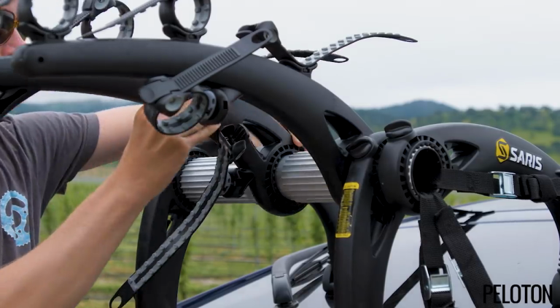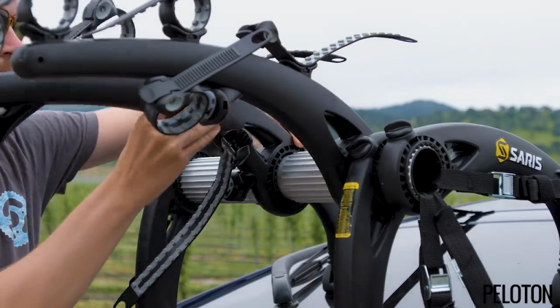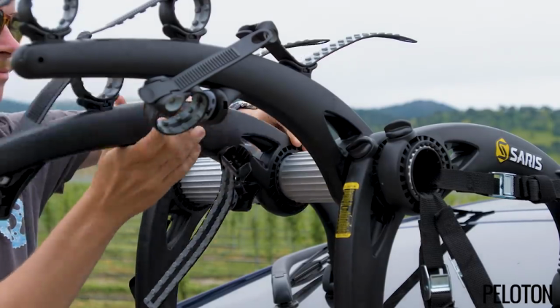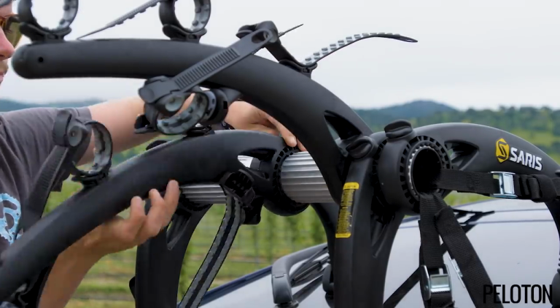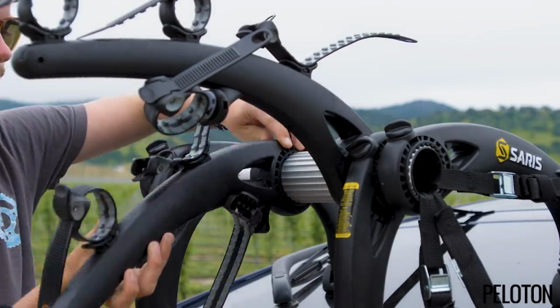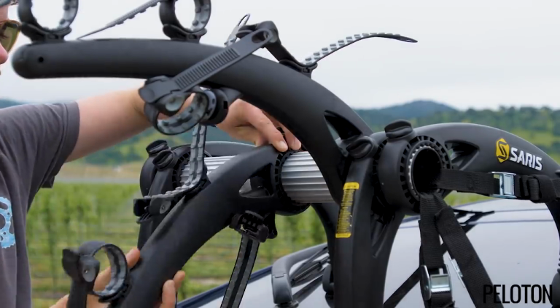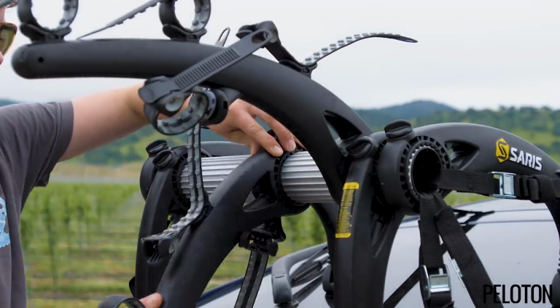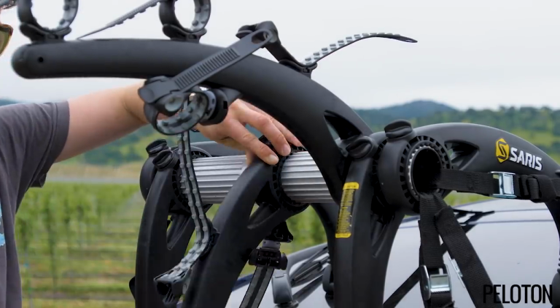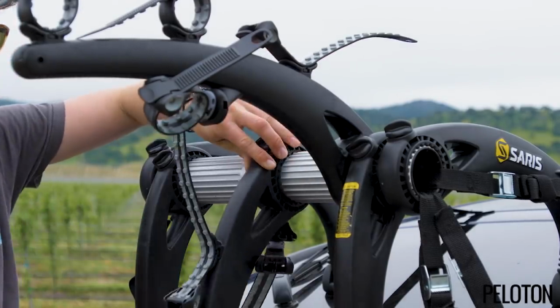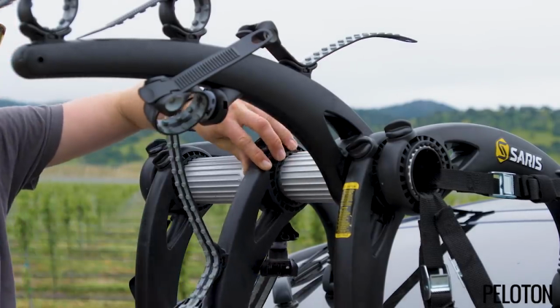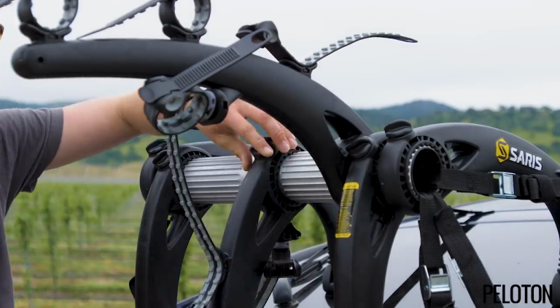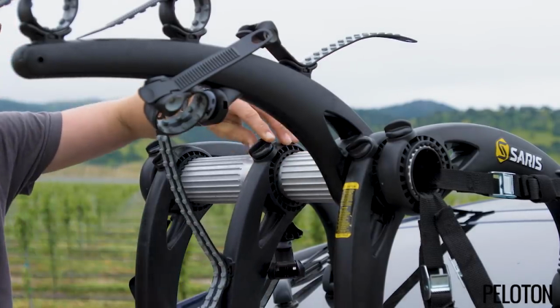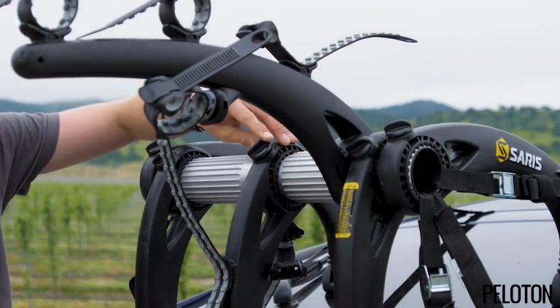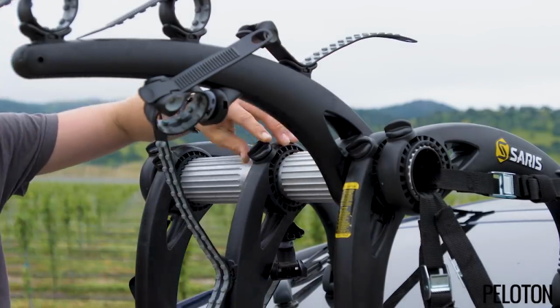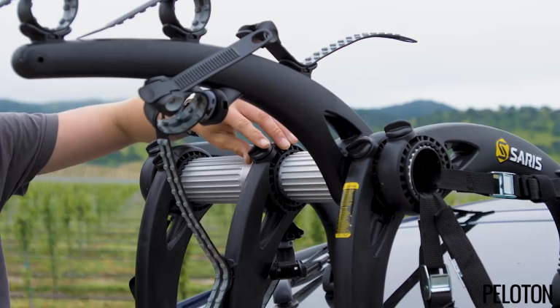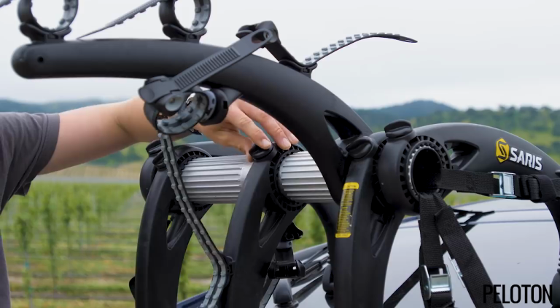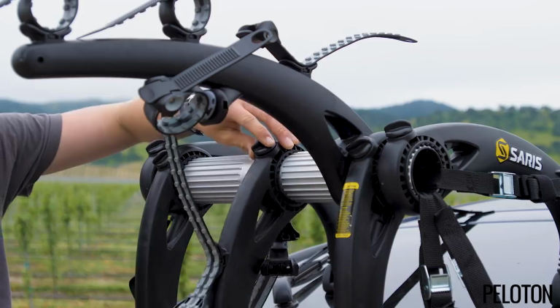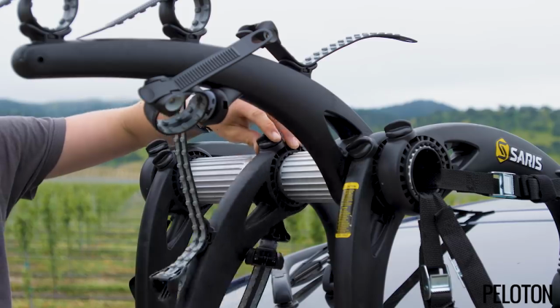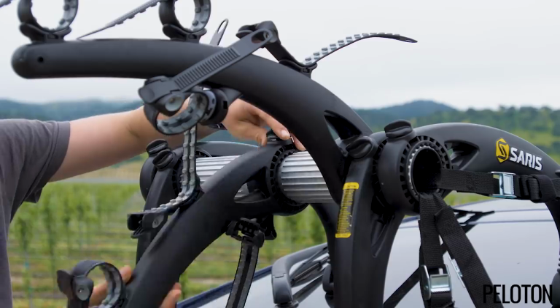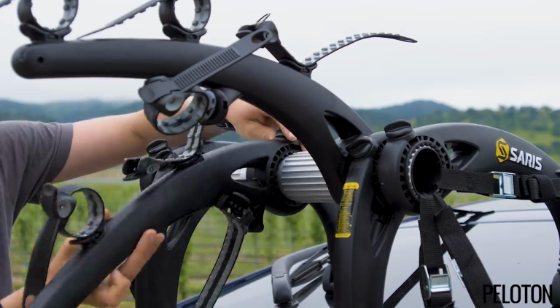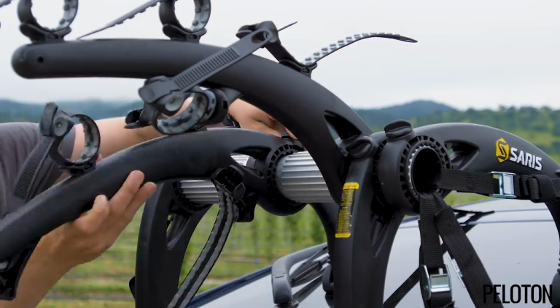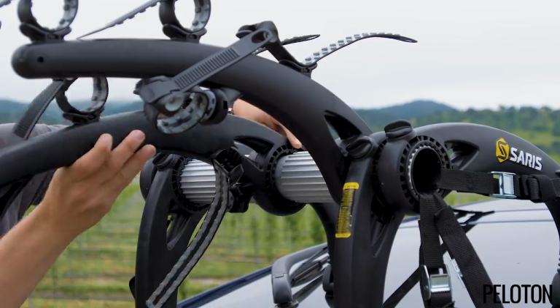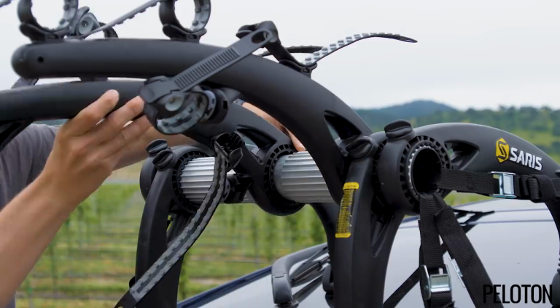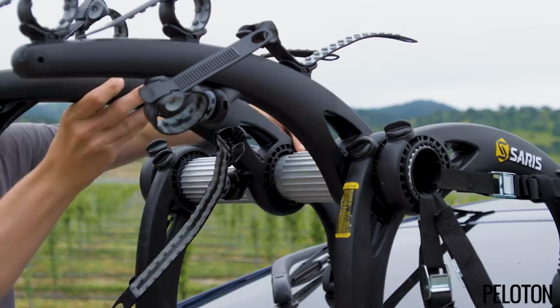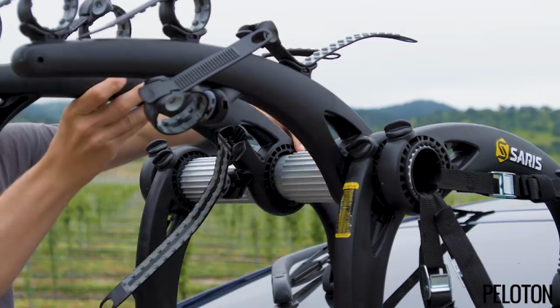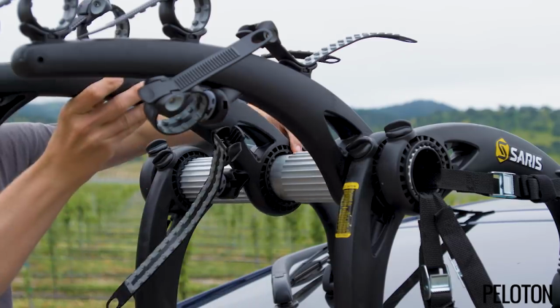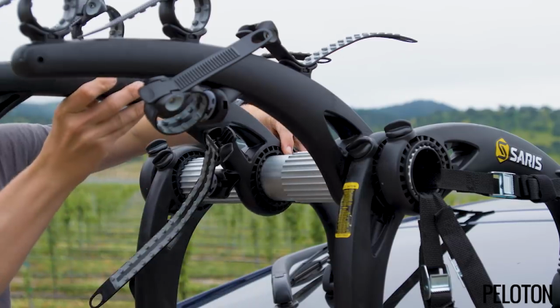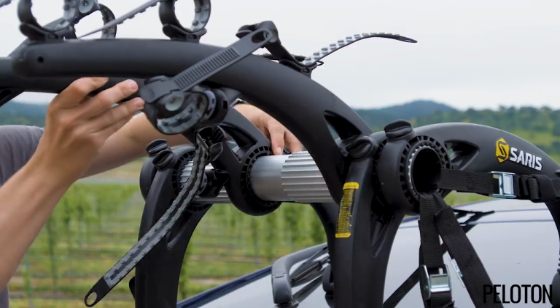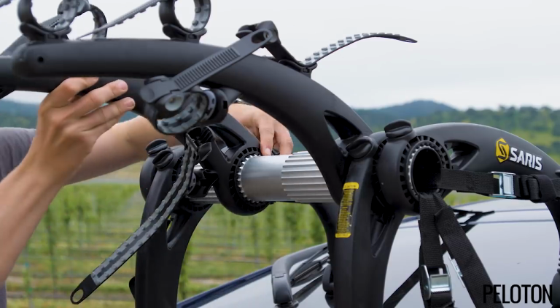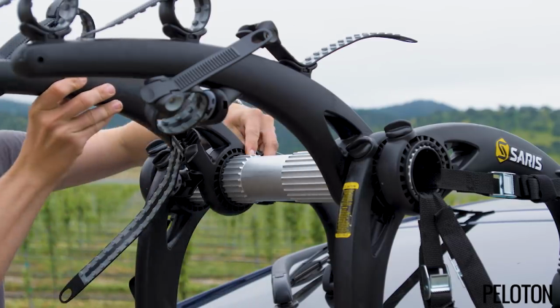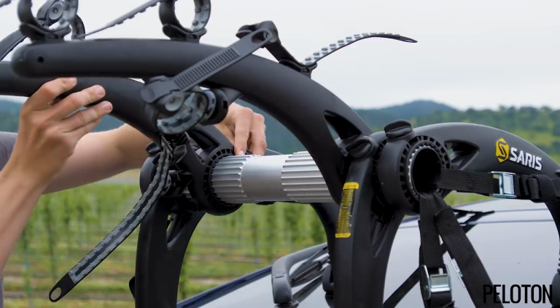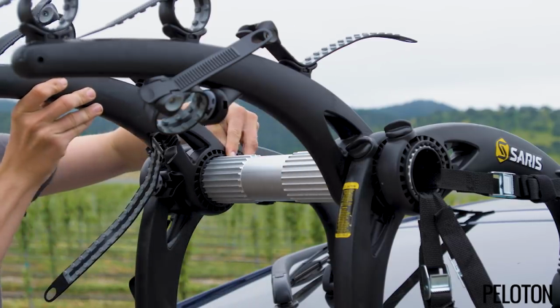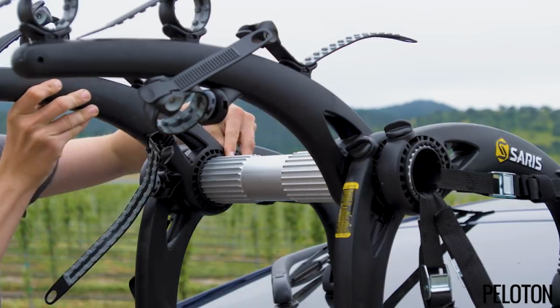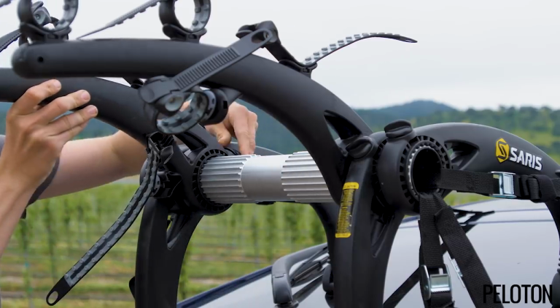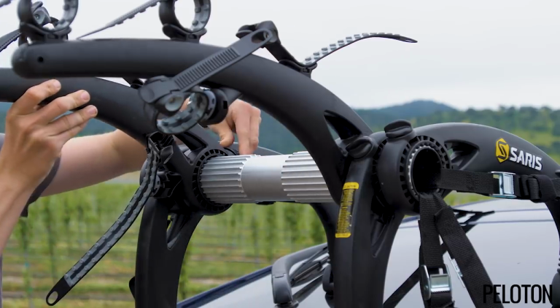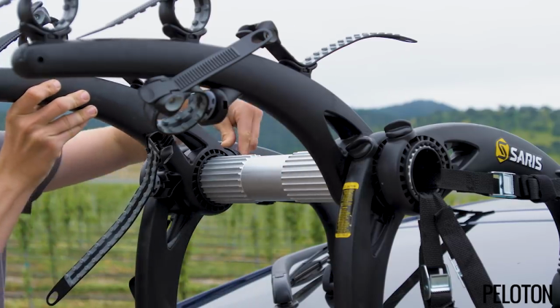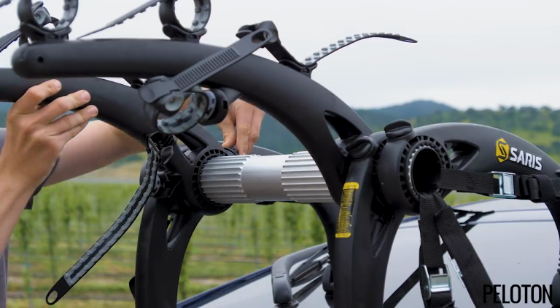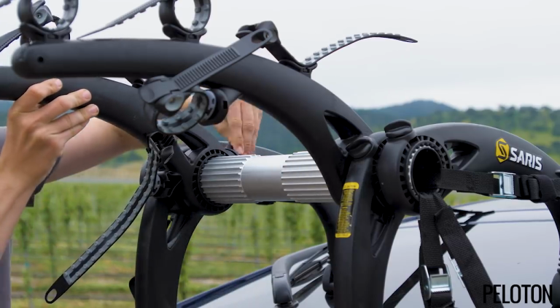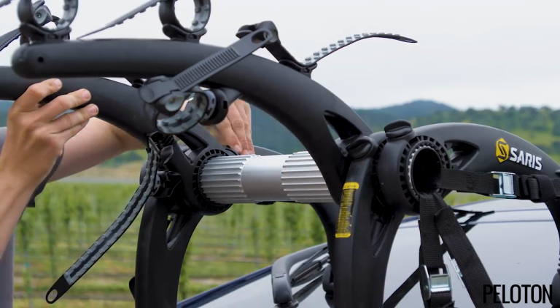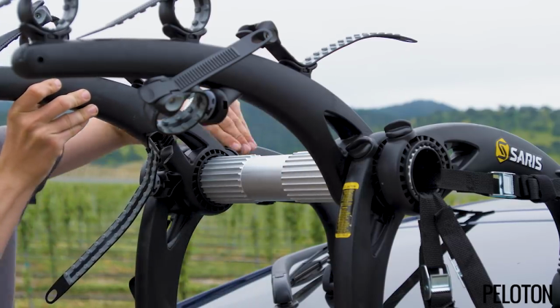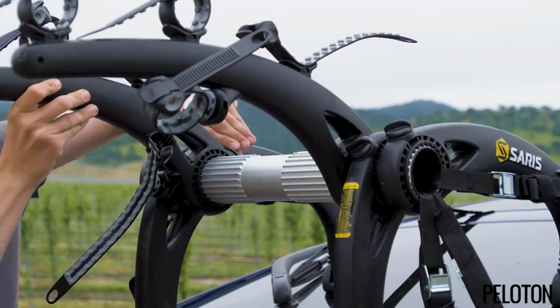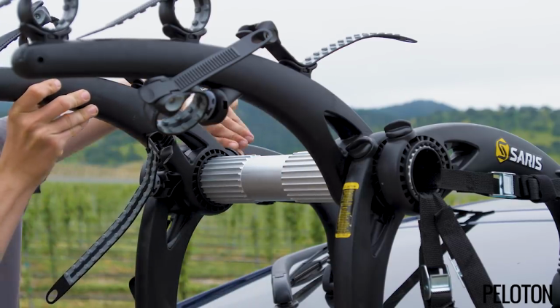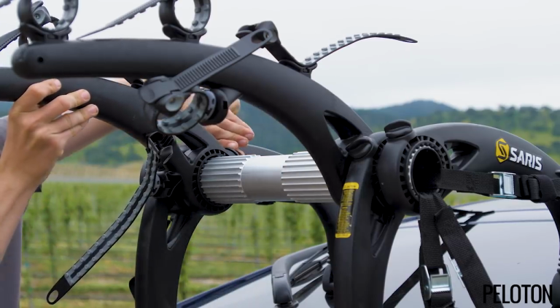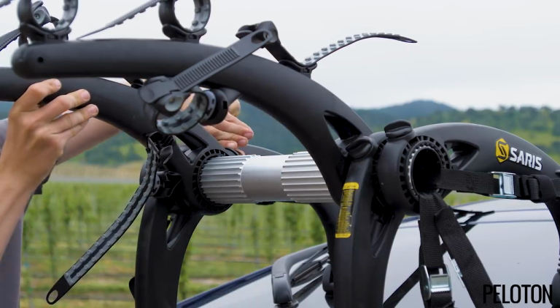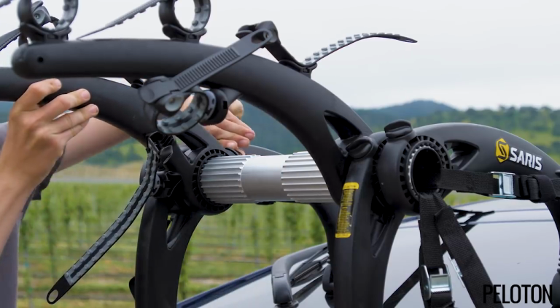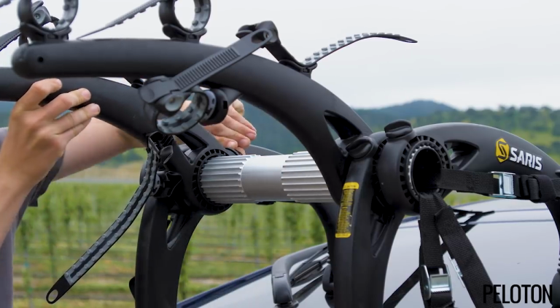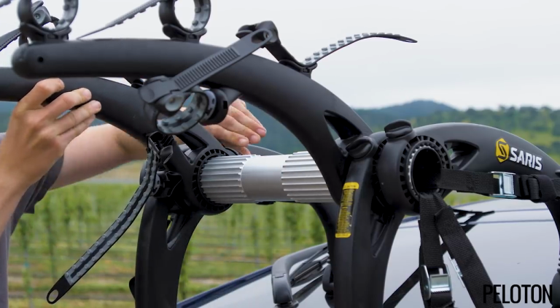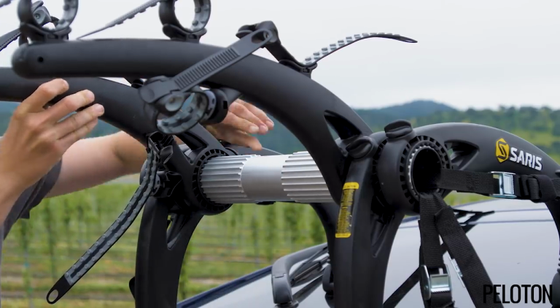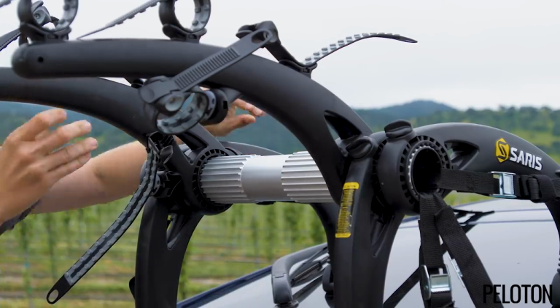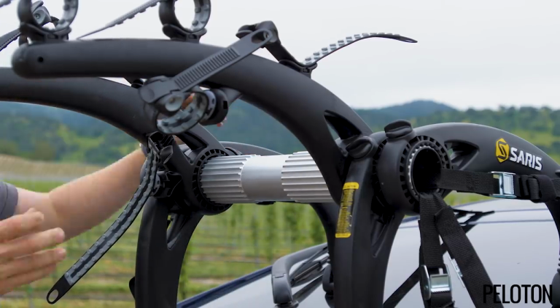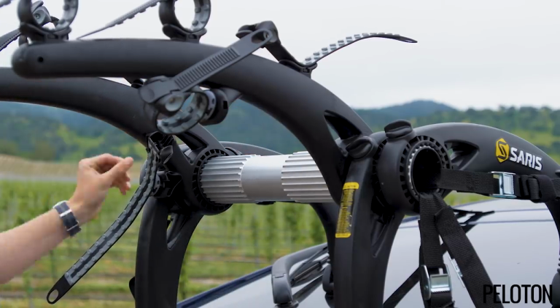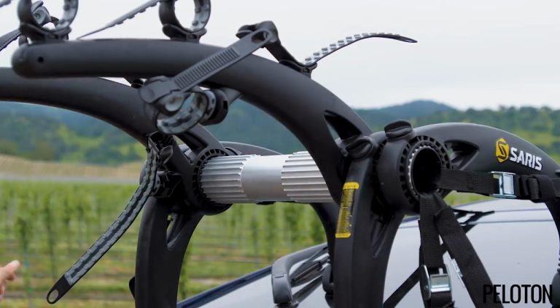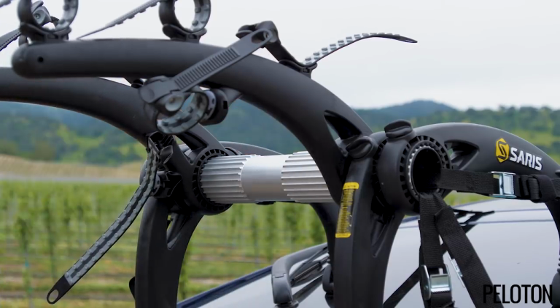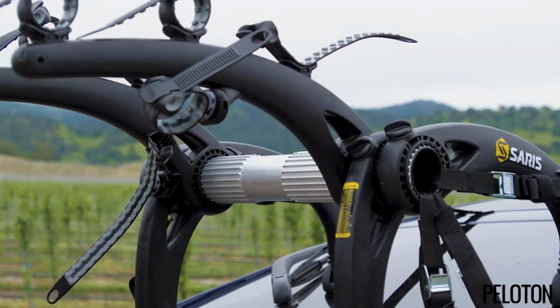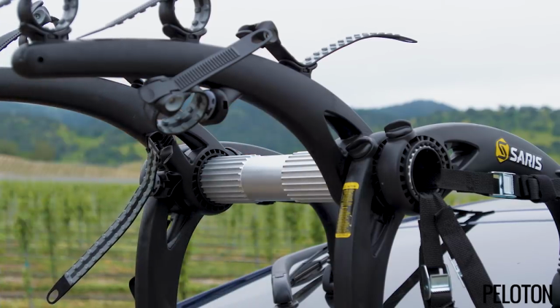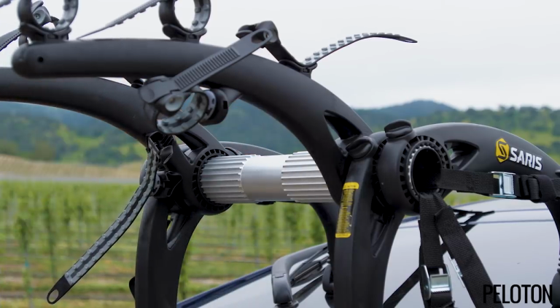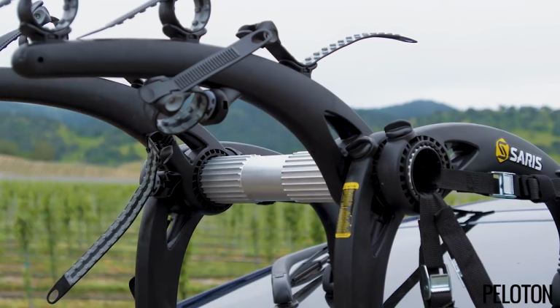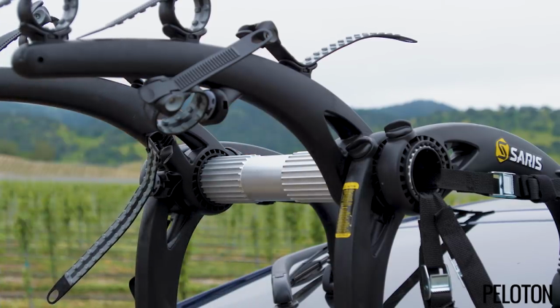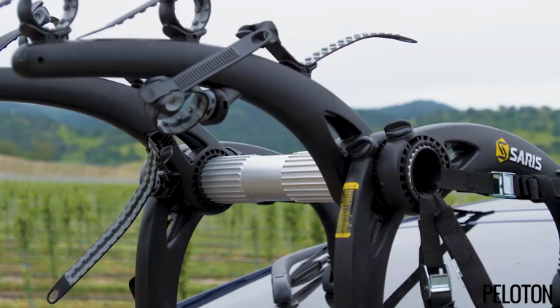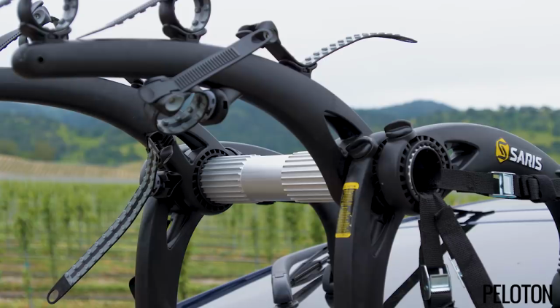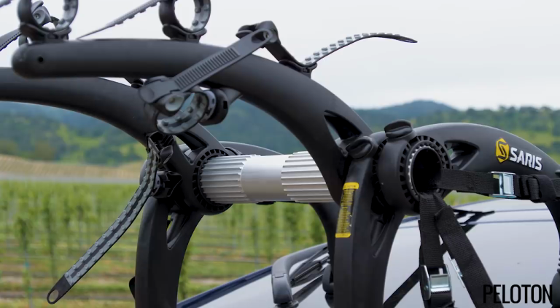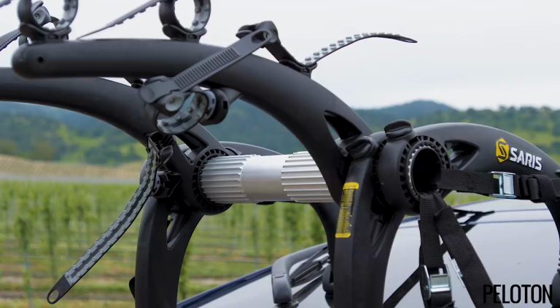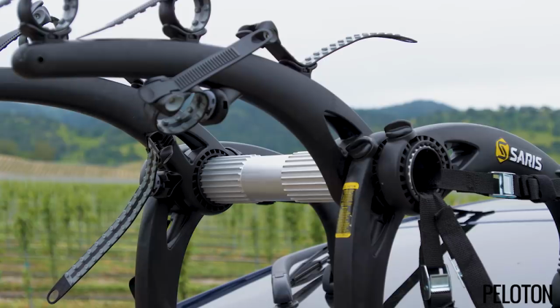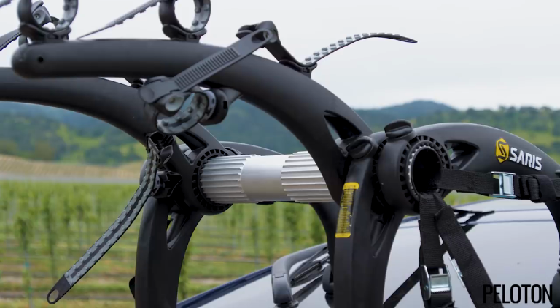In addition to the Bones EX-3 bike rack shown here, there are multiple other racks in the Bones family, for both two and three bikes.